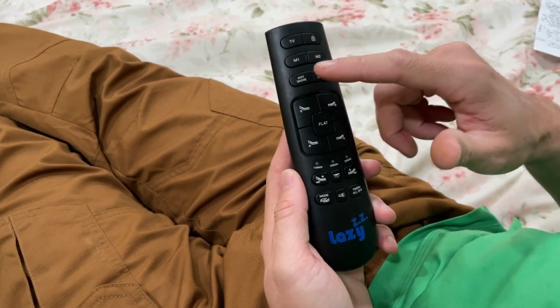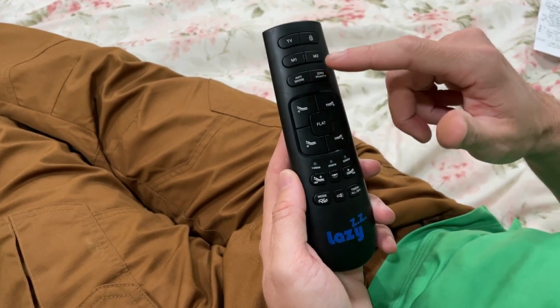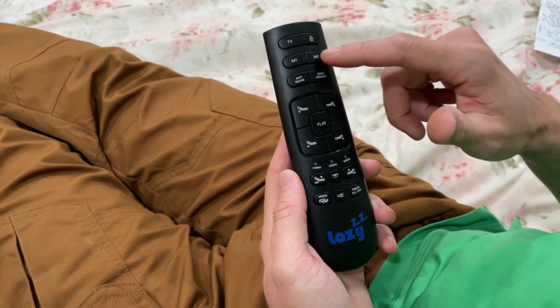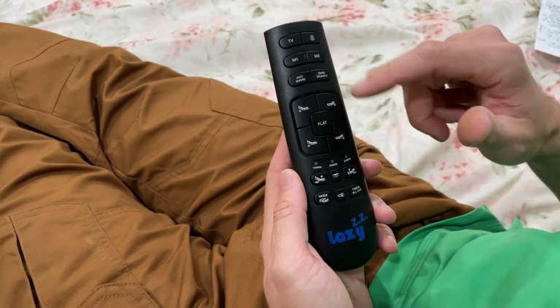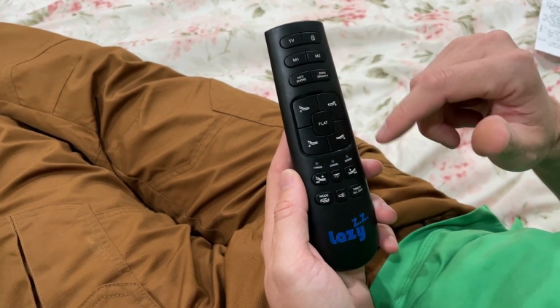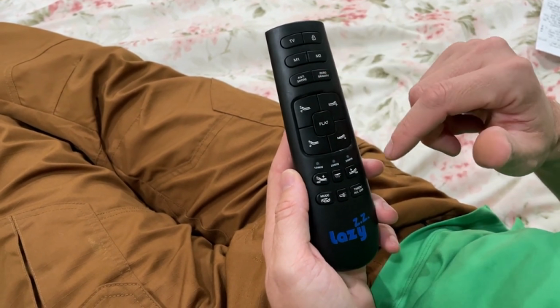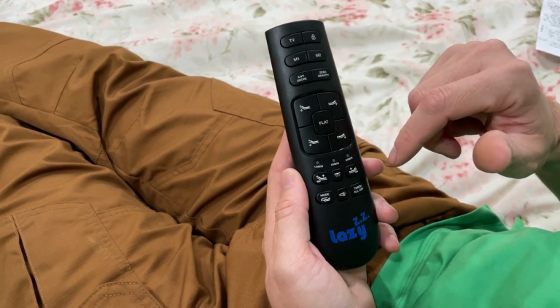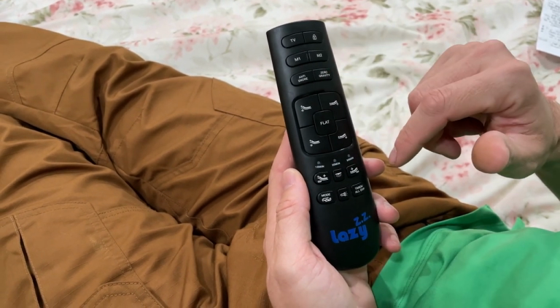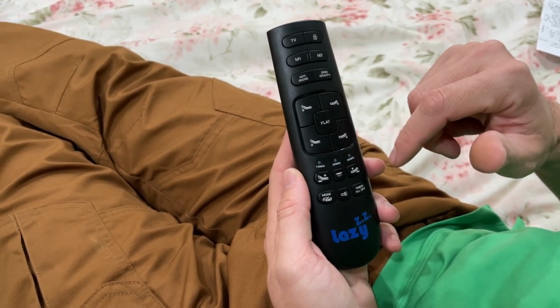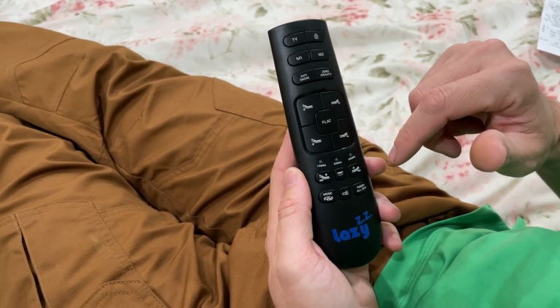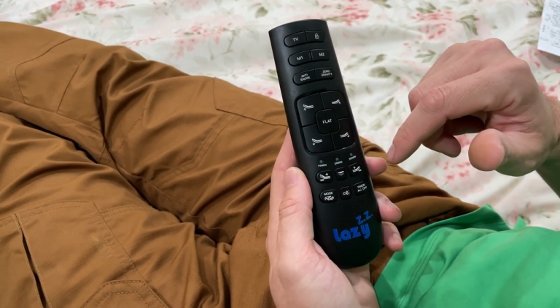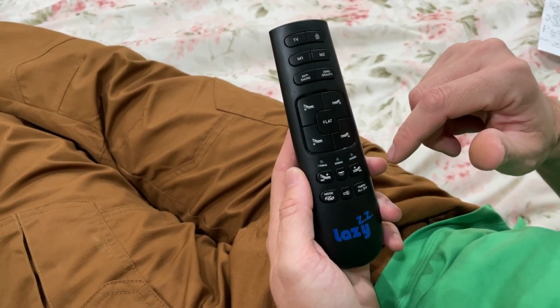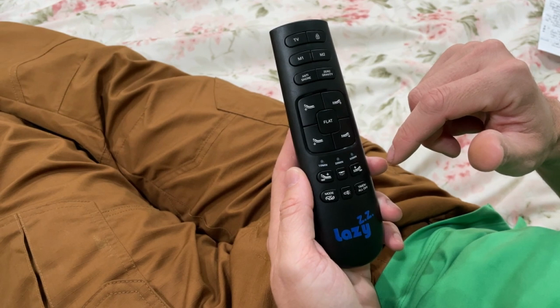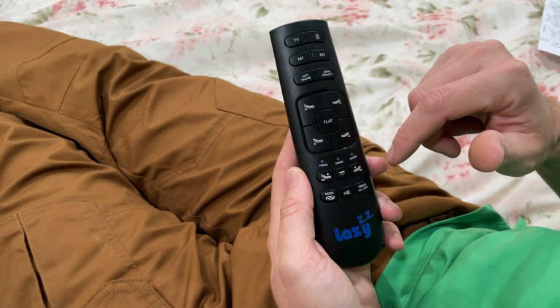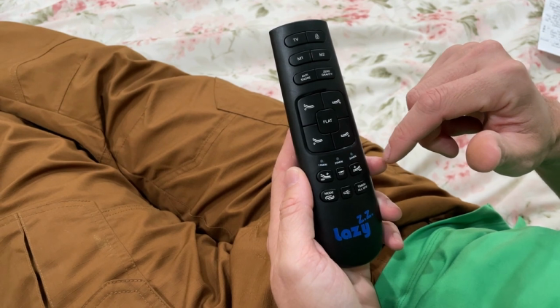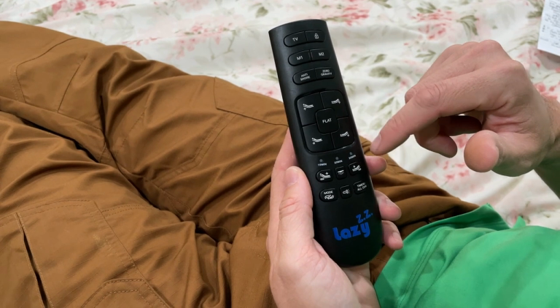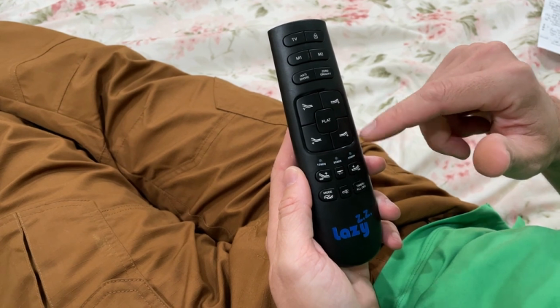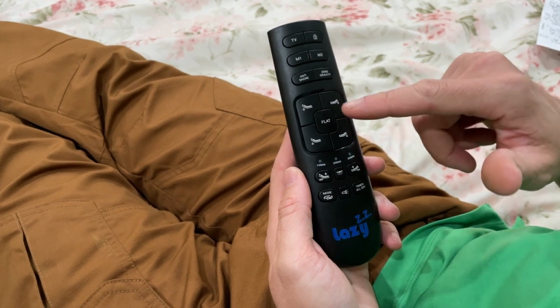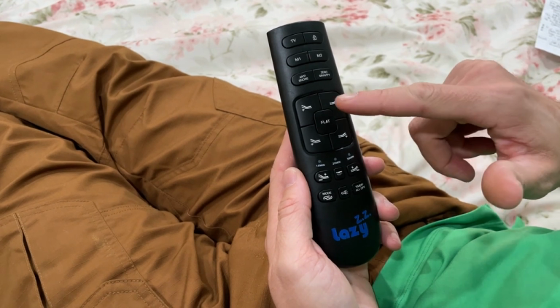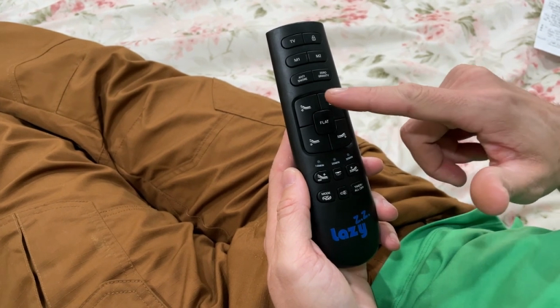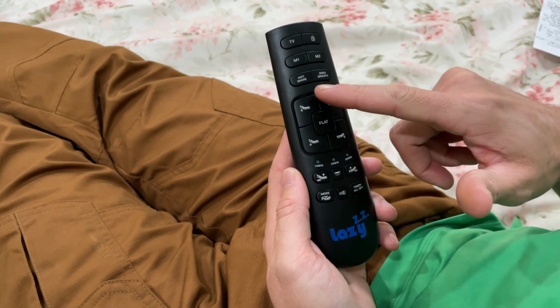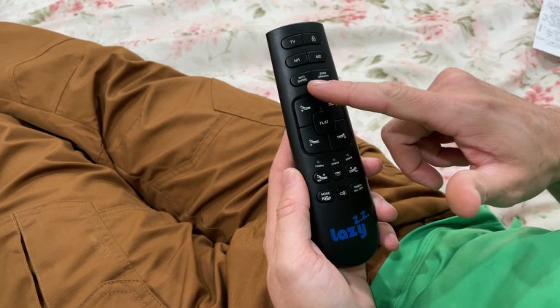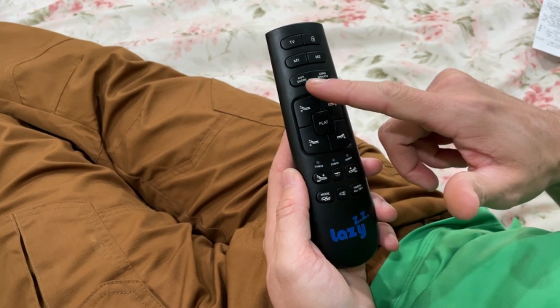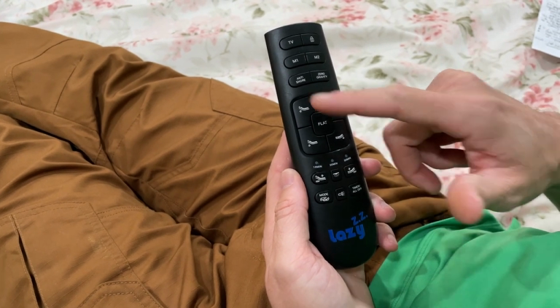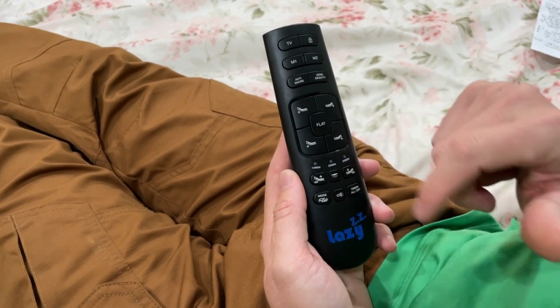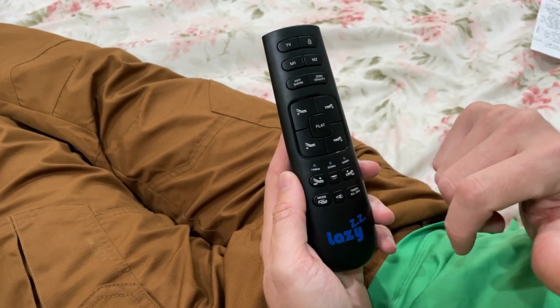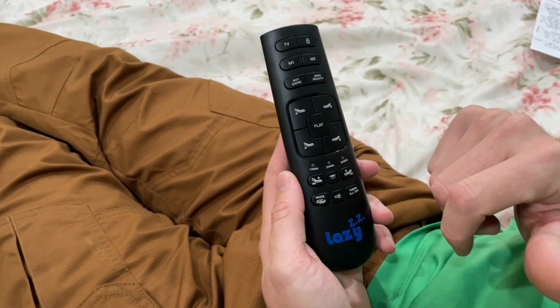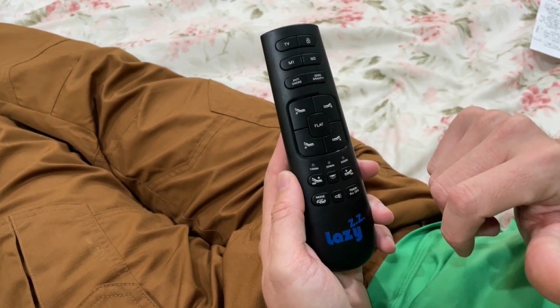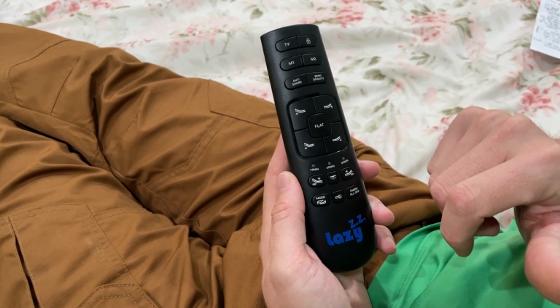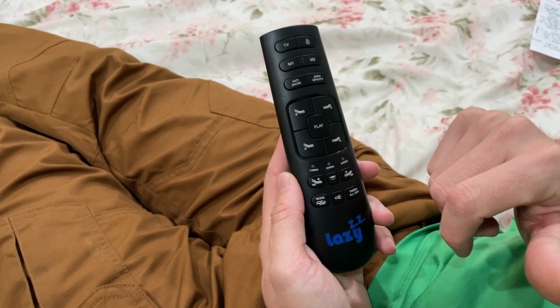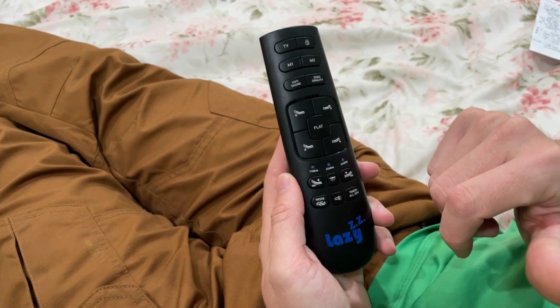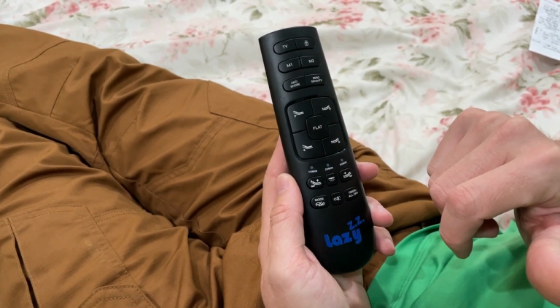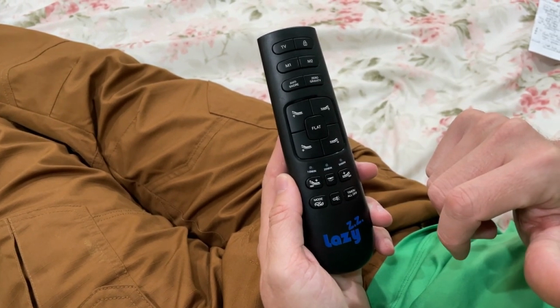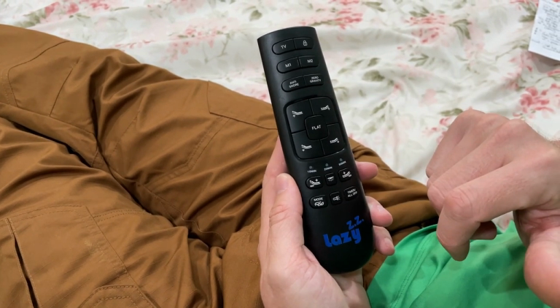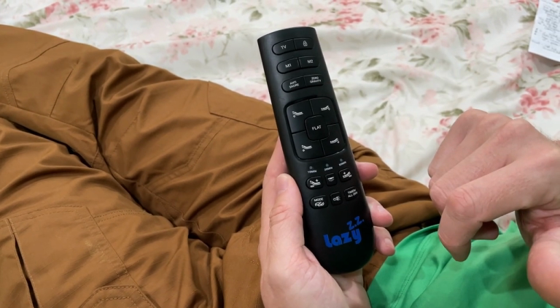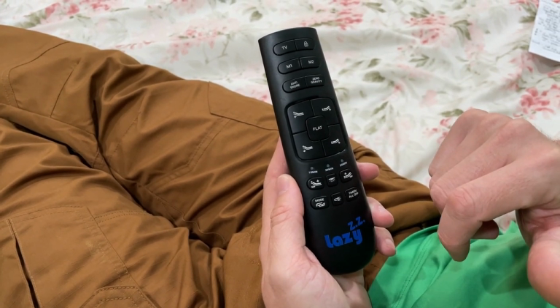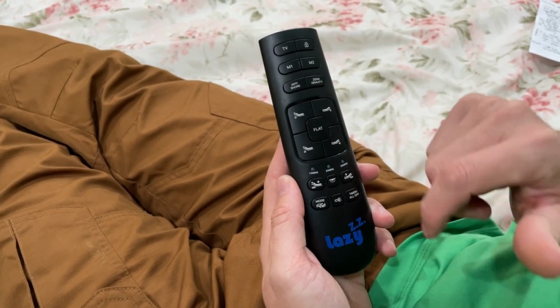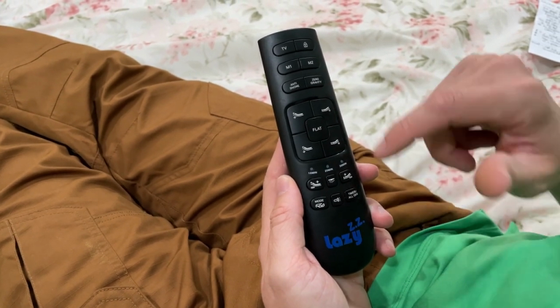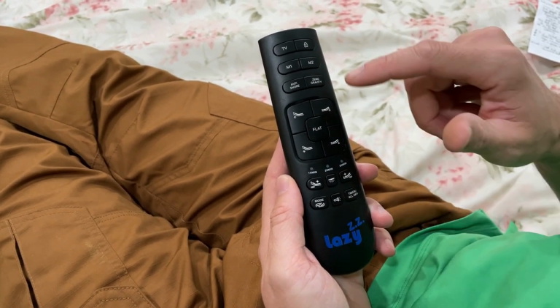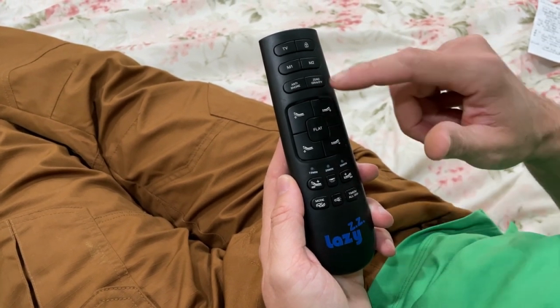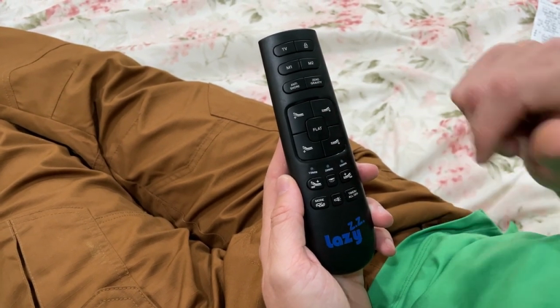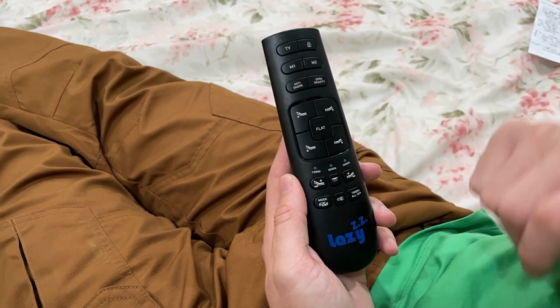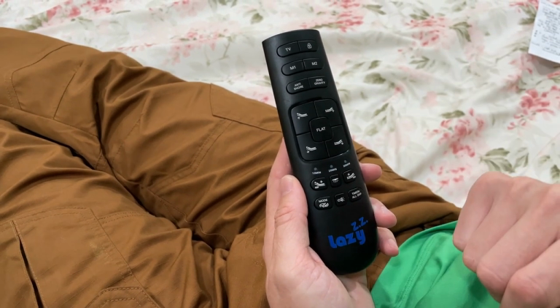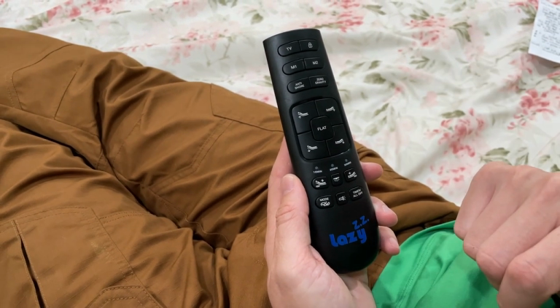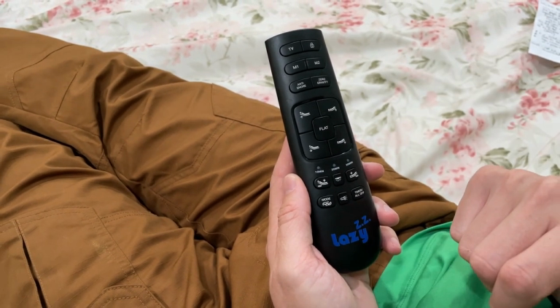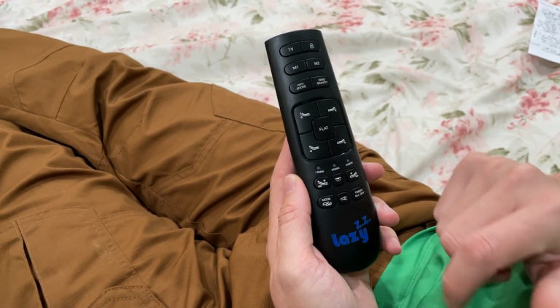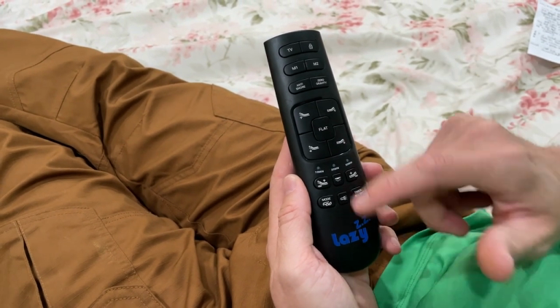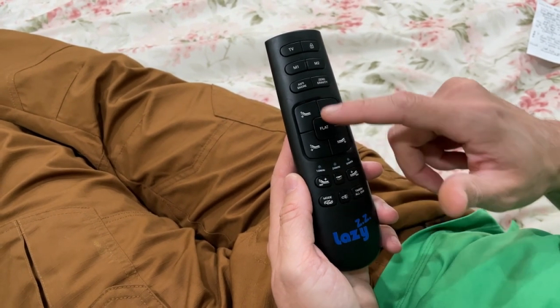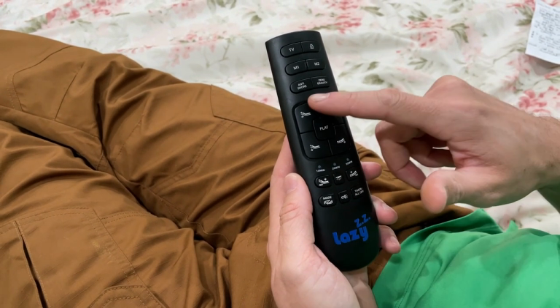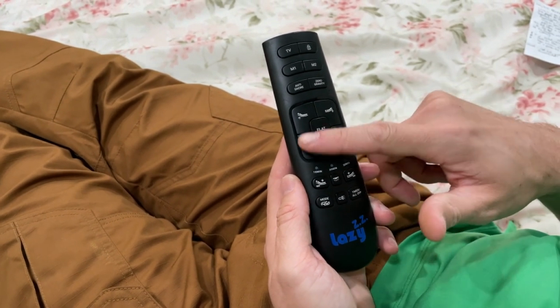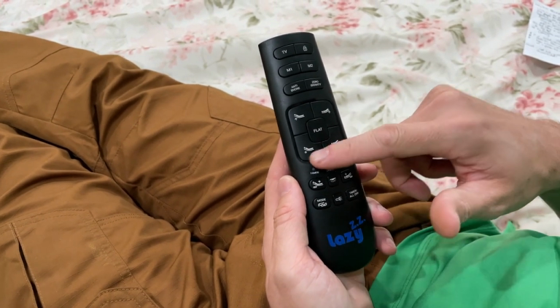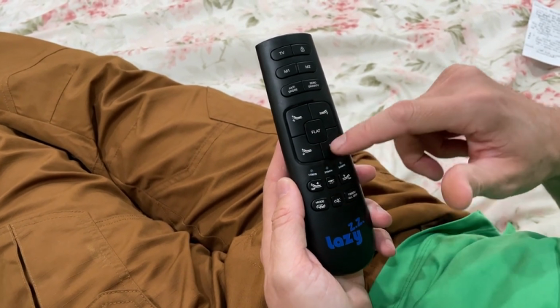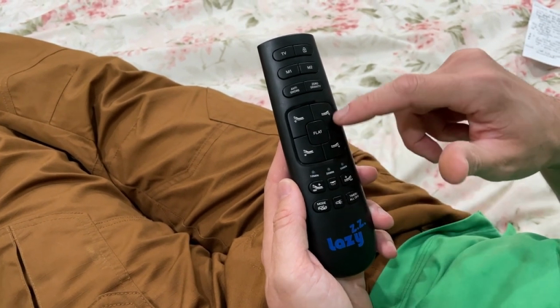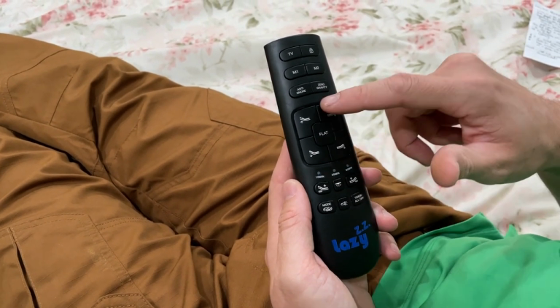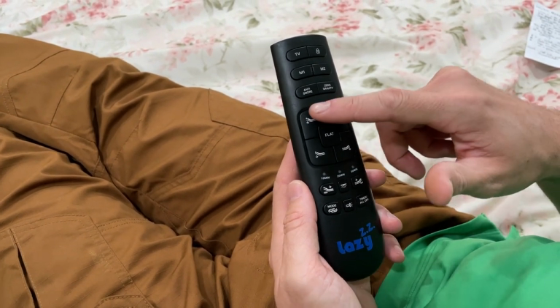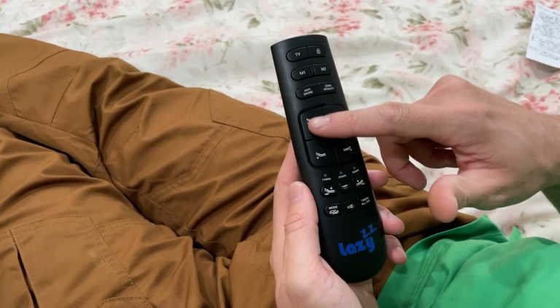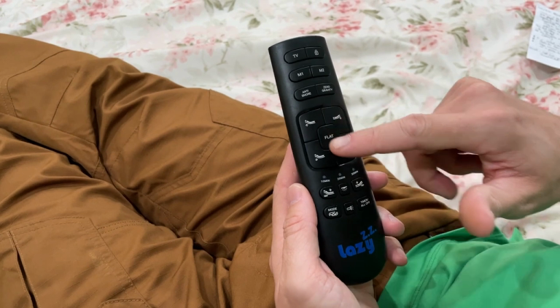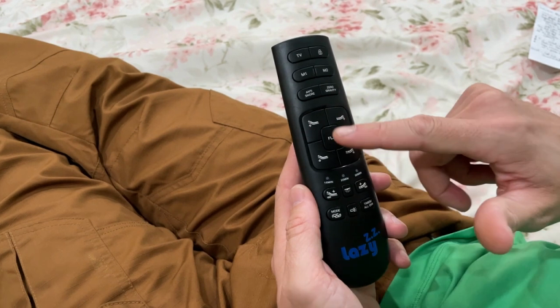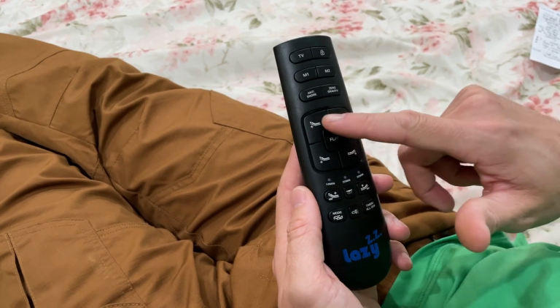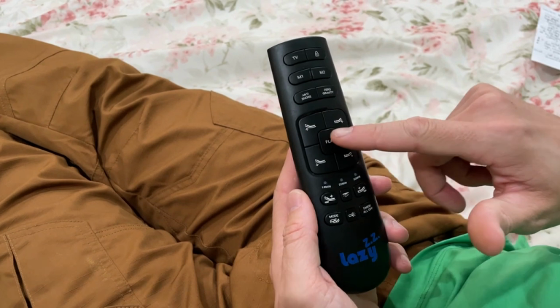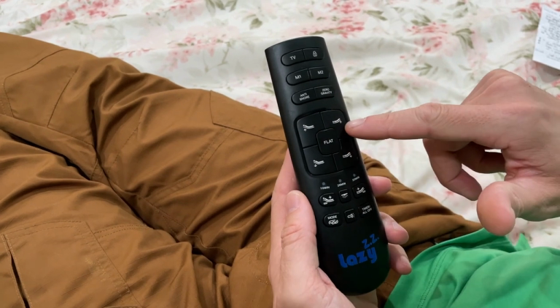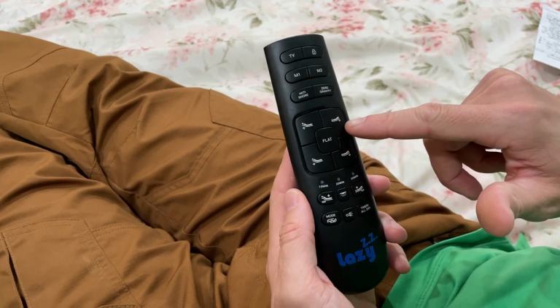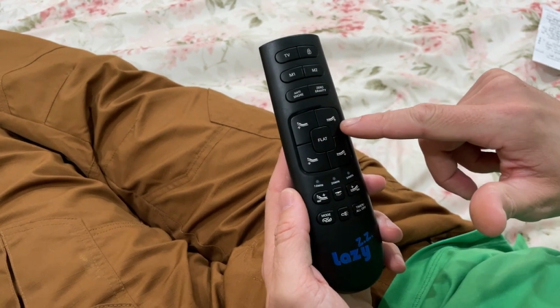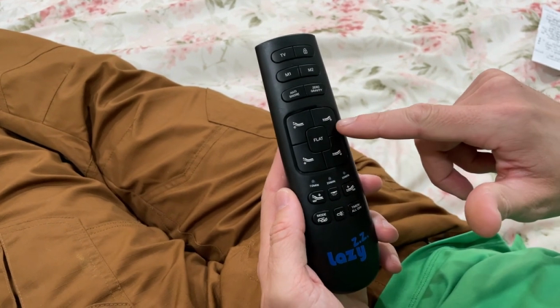There are a couple of different other memory settings that you can set, an anti-snore setting, zero gravity, and then you have the up and down positions.